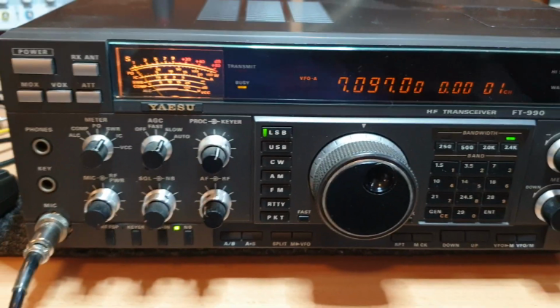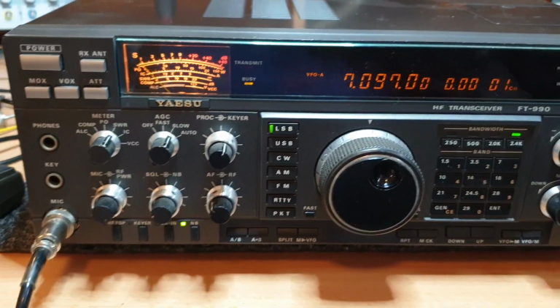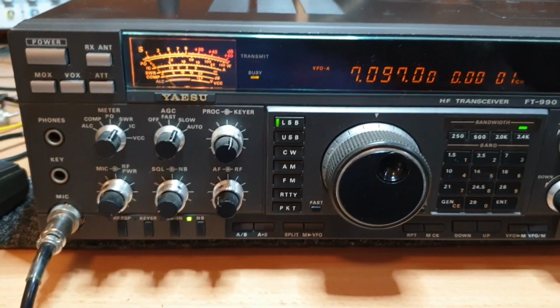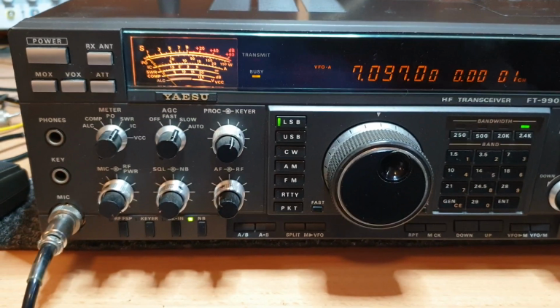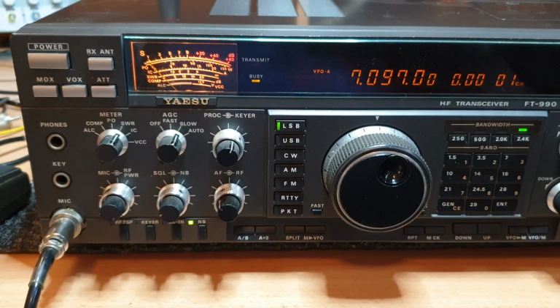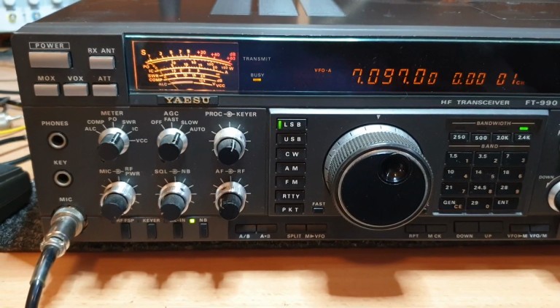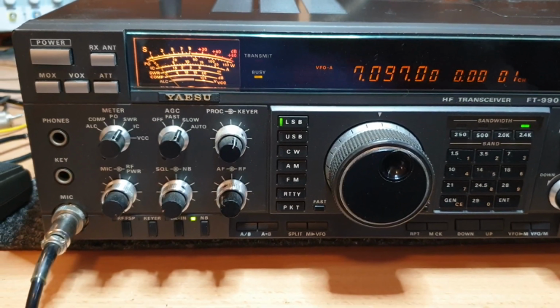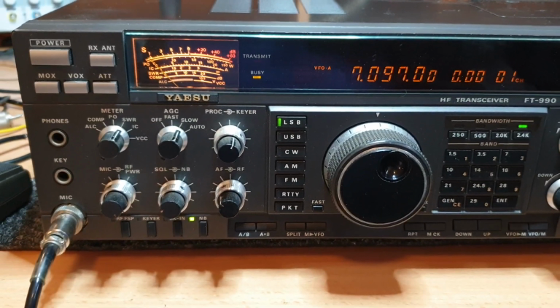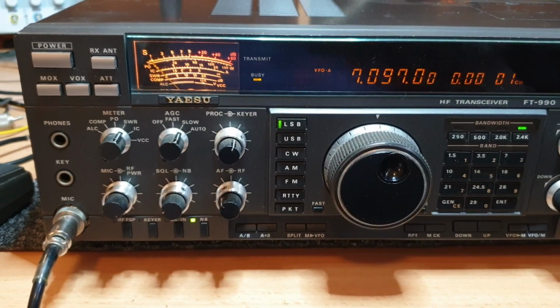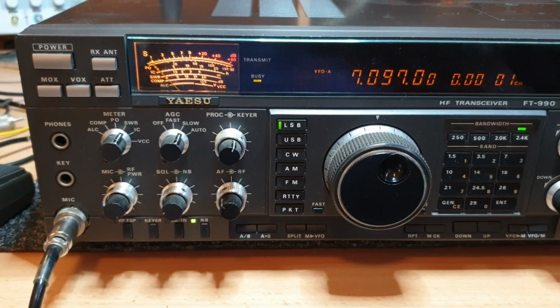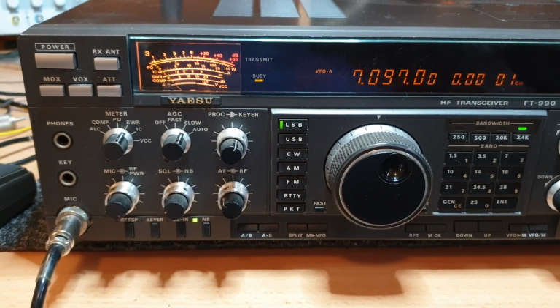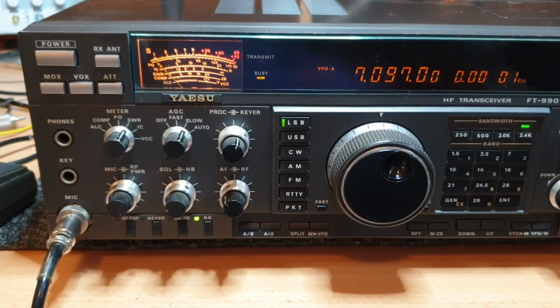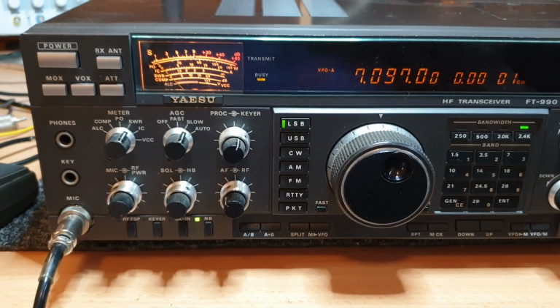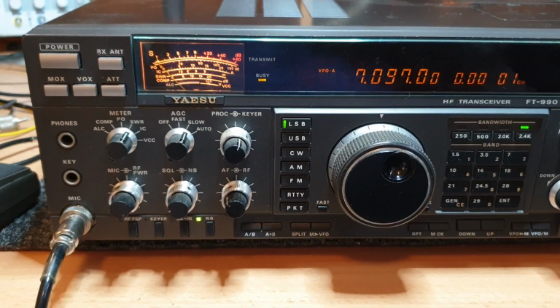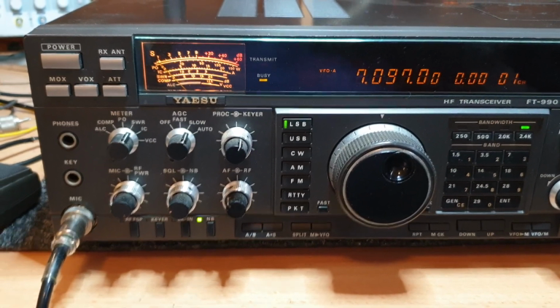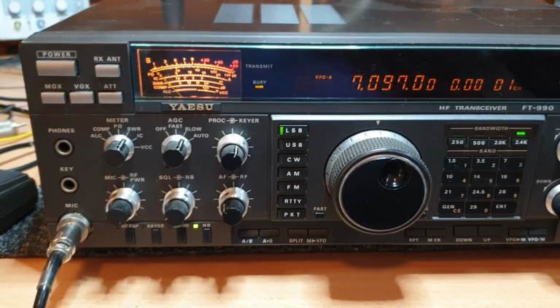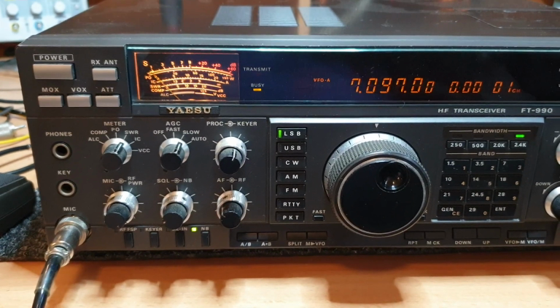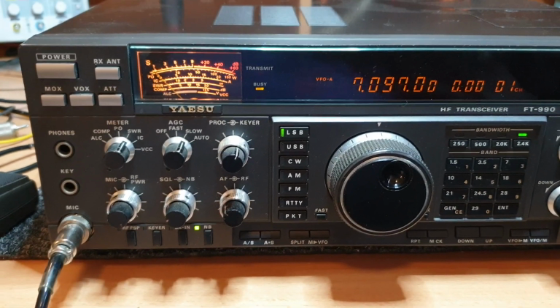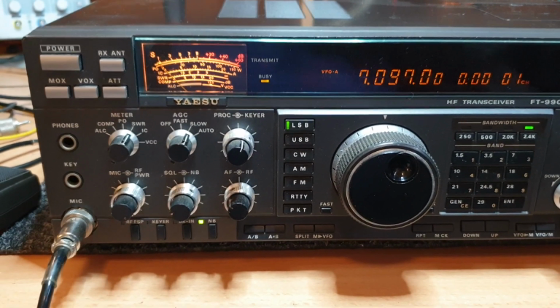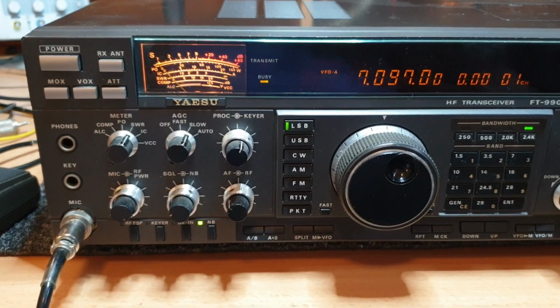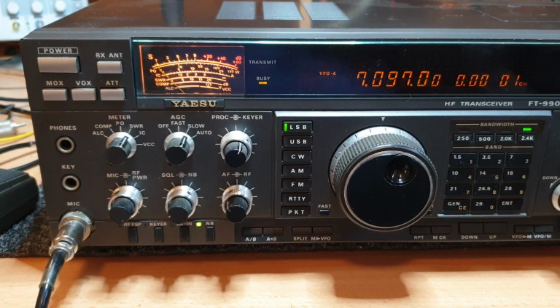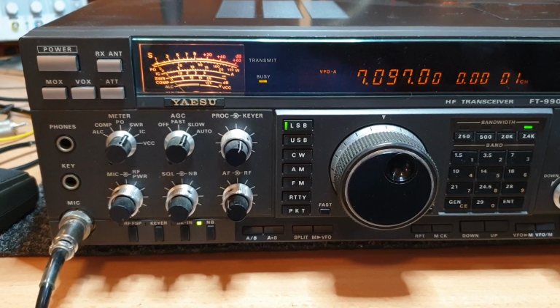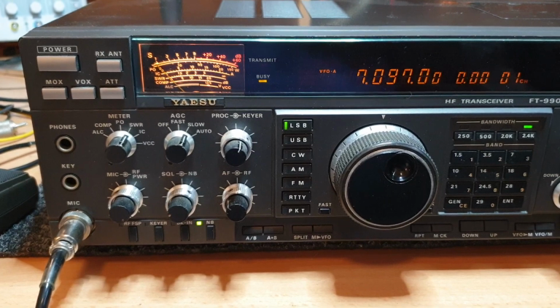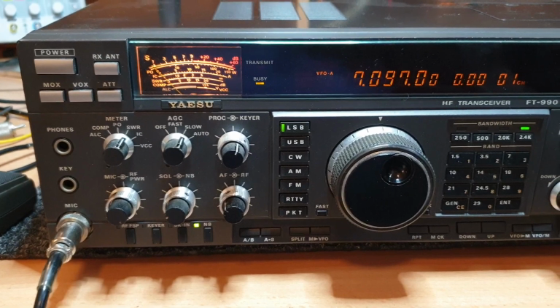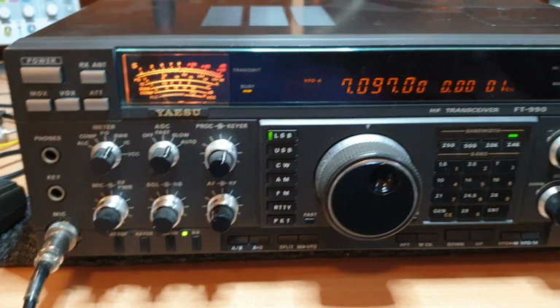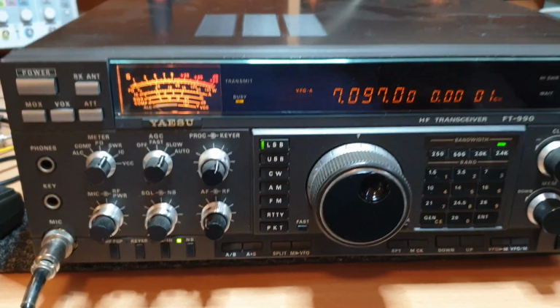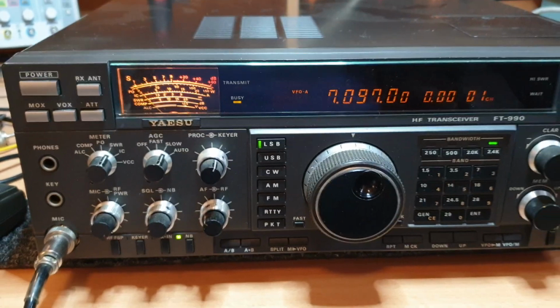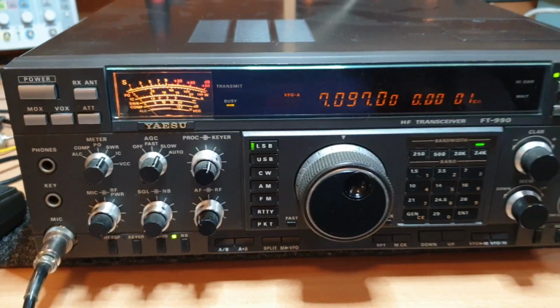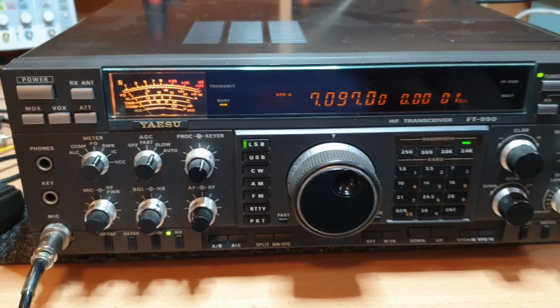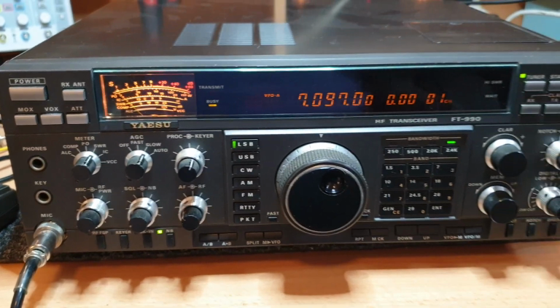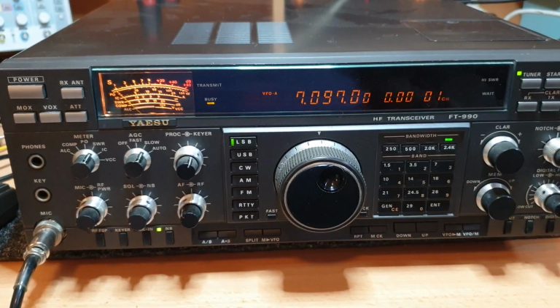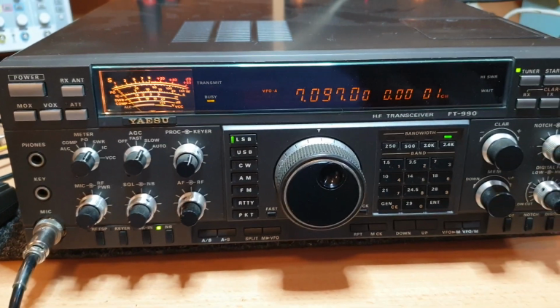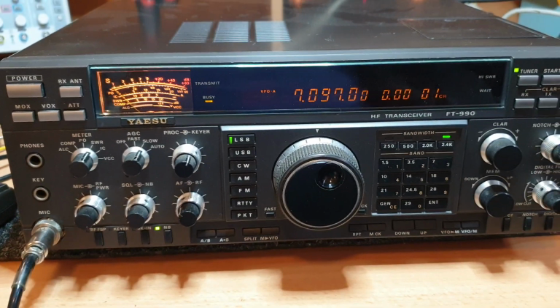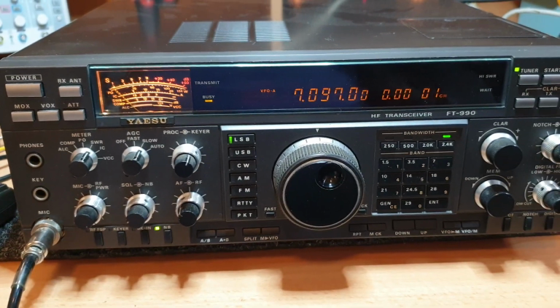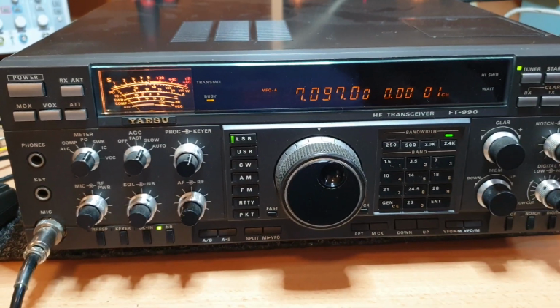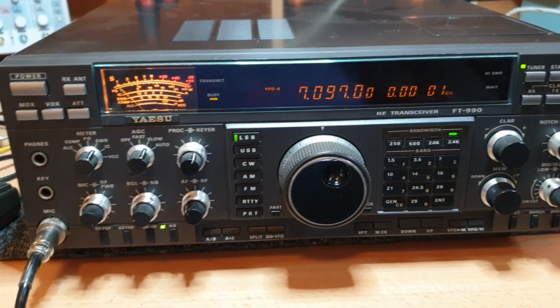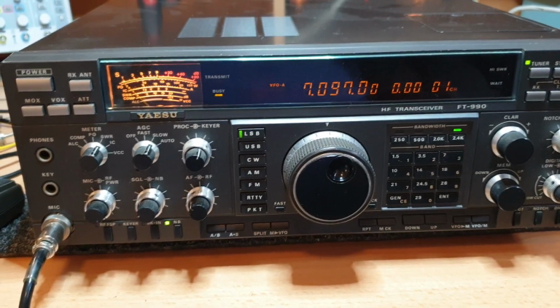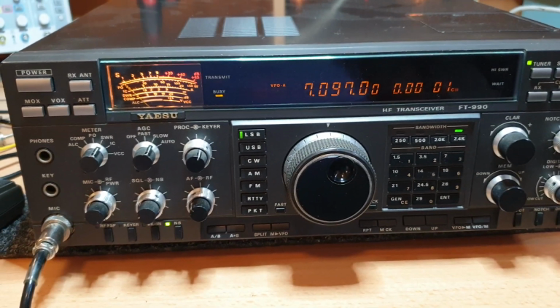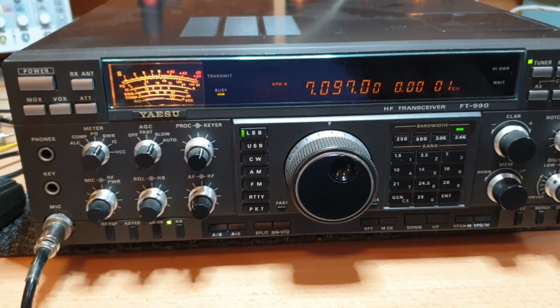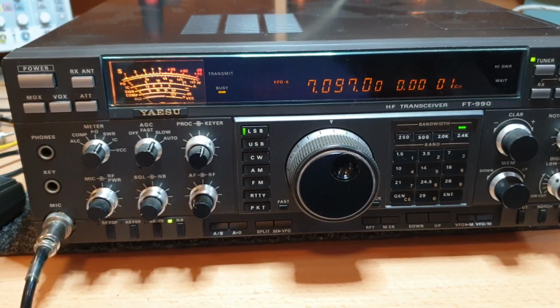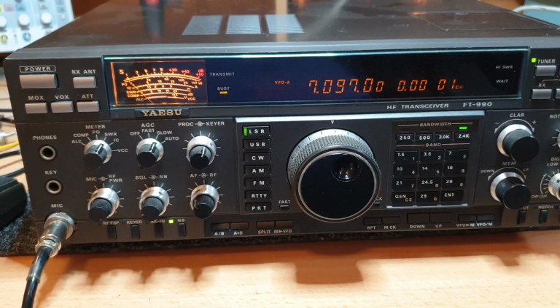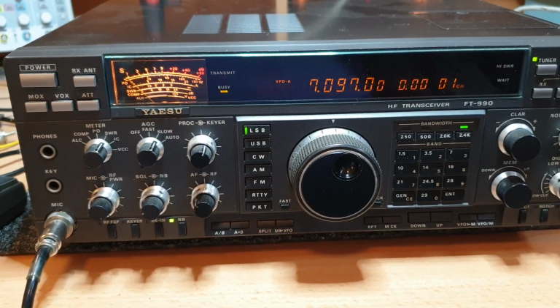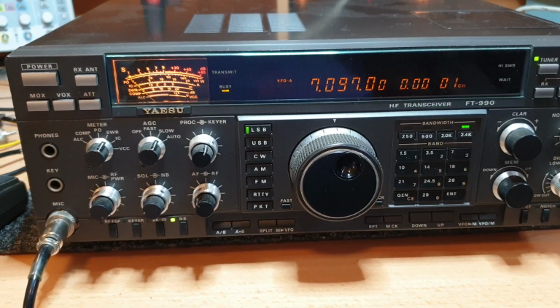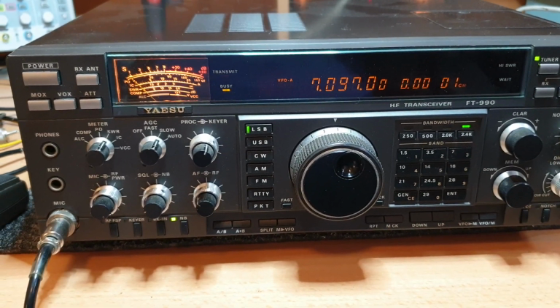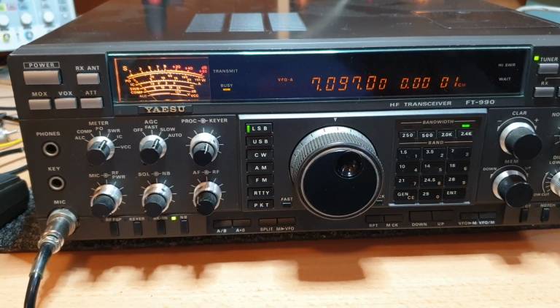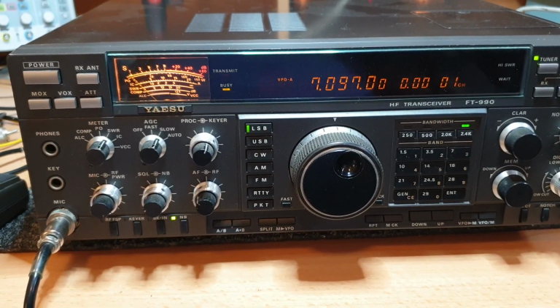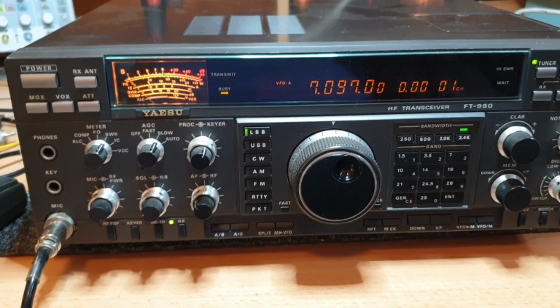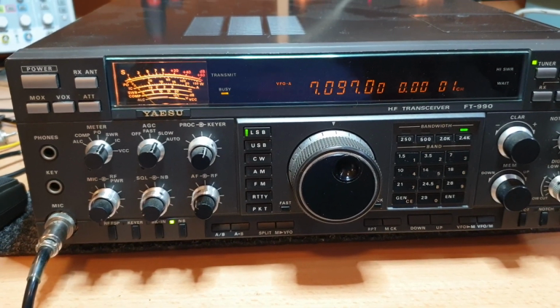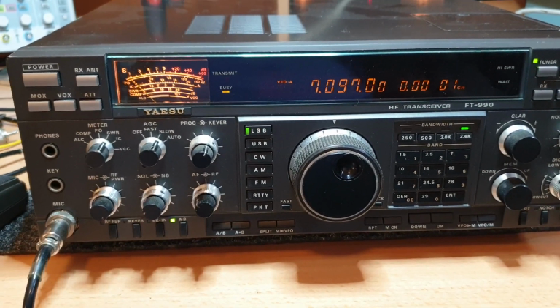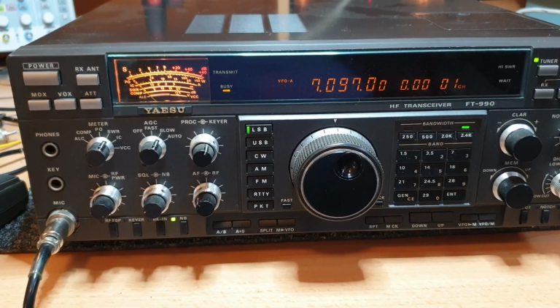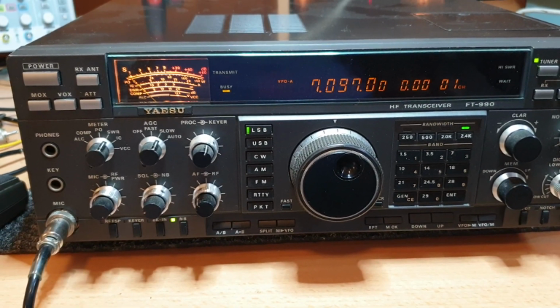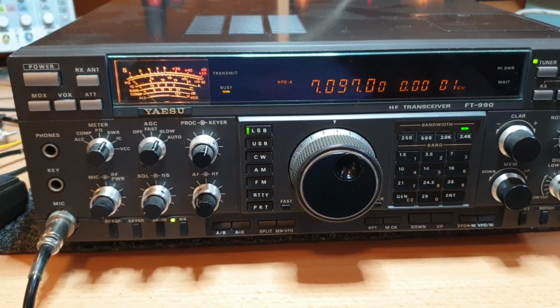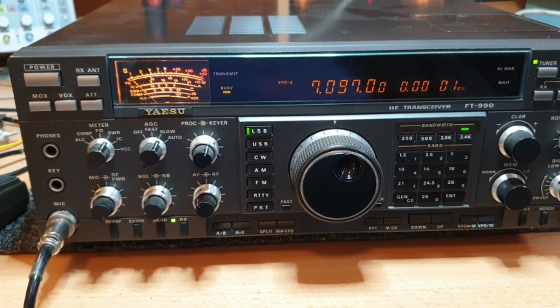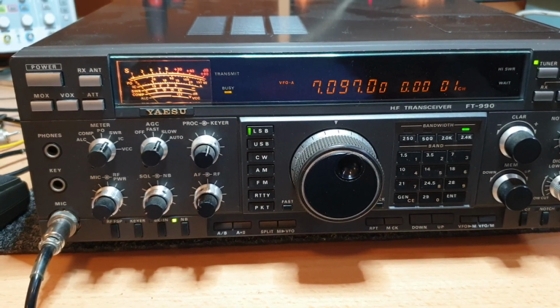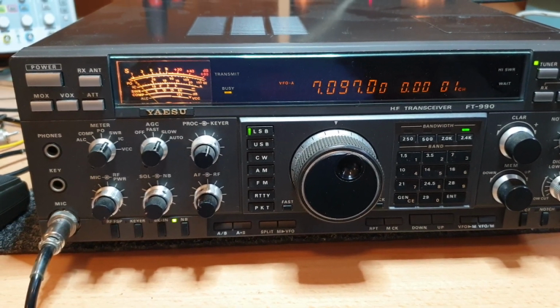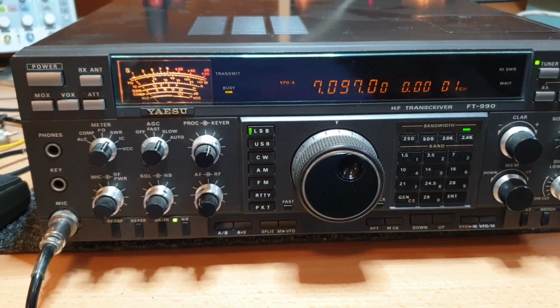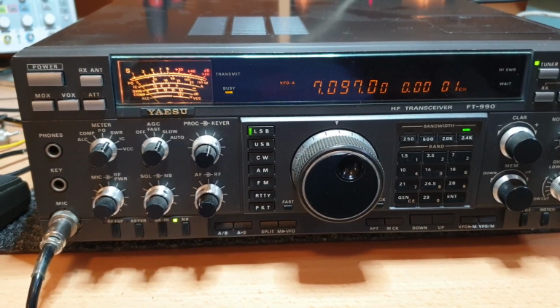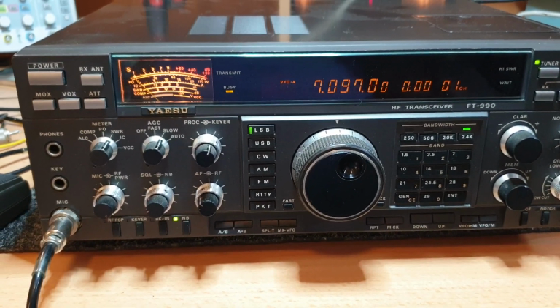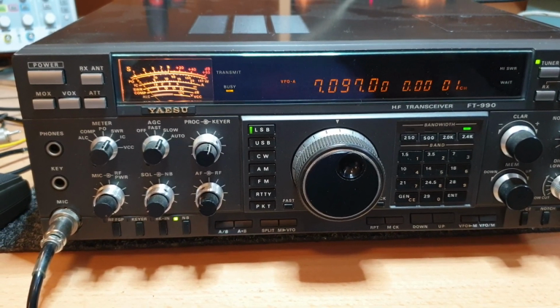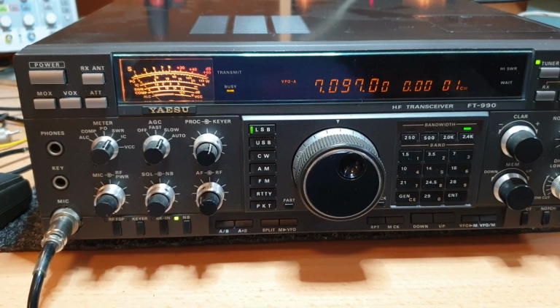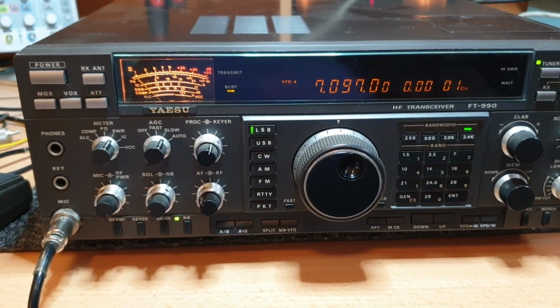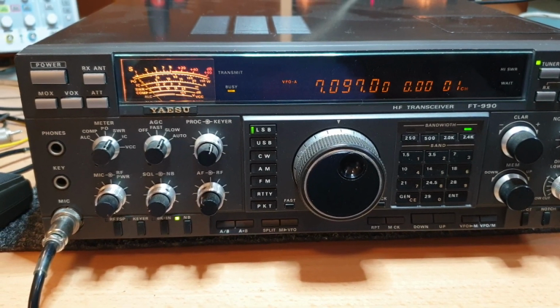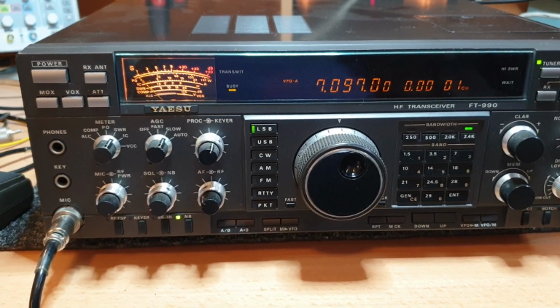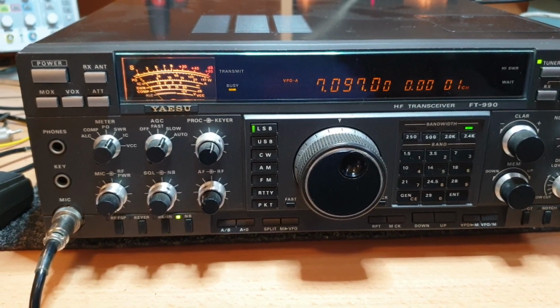You know who you are that owns this radio — that is probably one of the best receivers I've seen on 40m for a very long time.